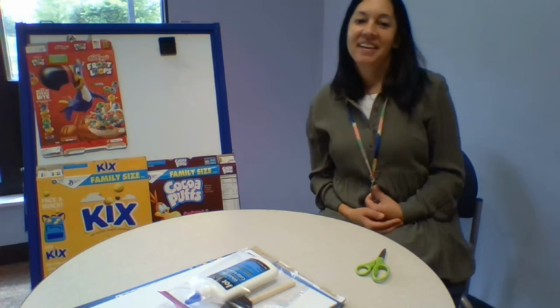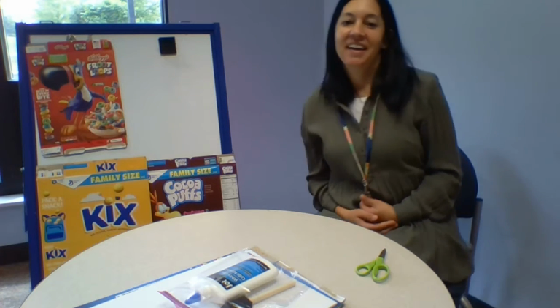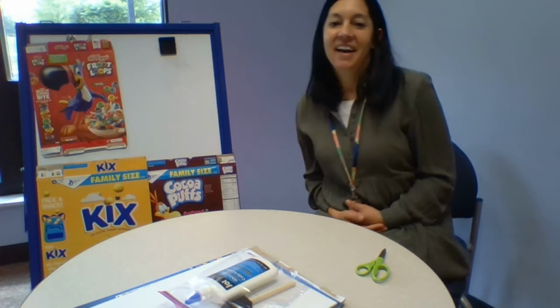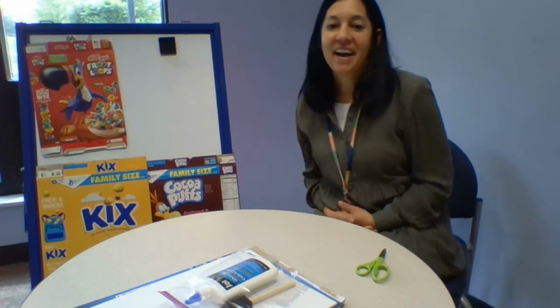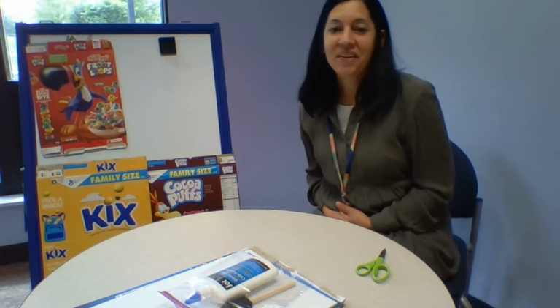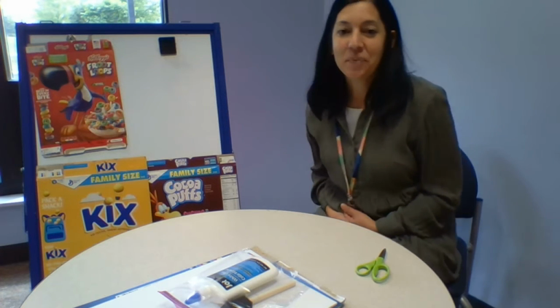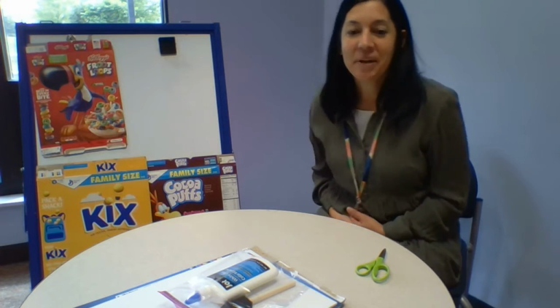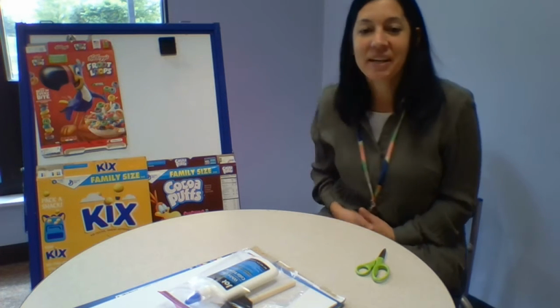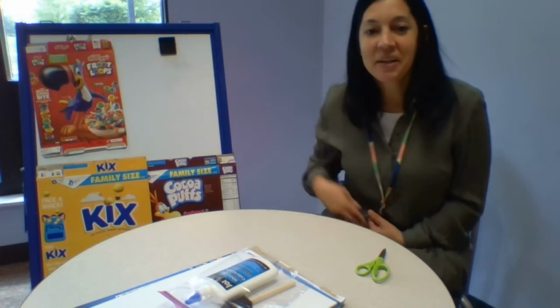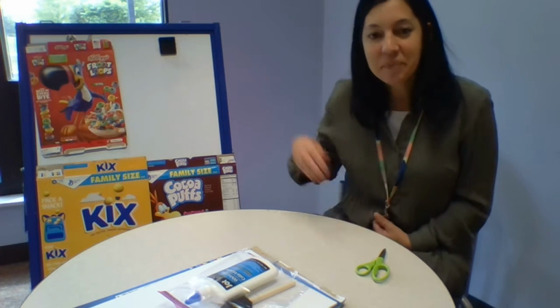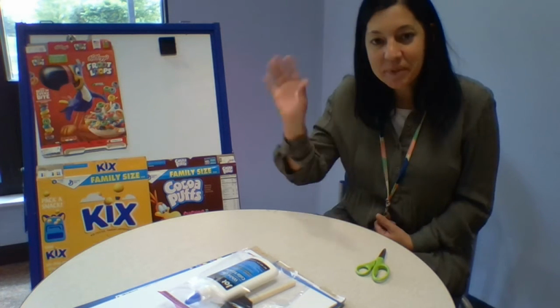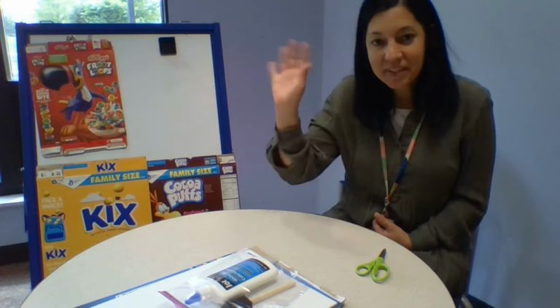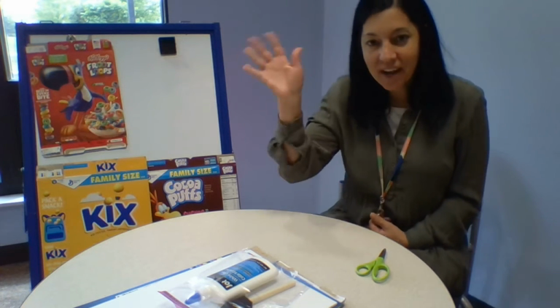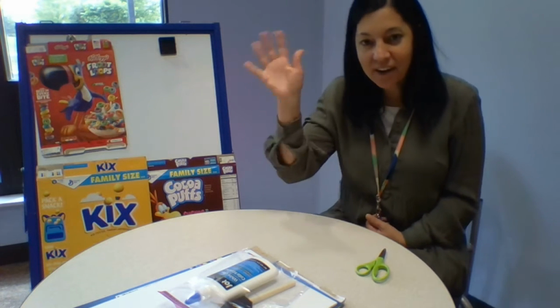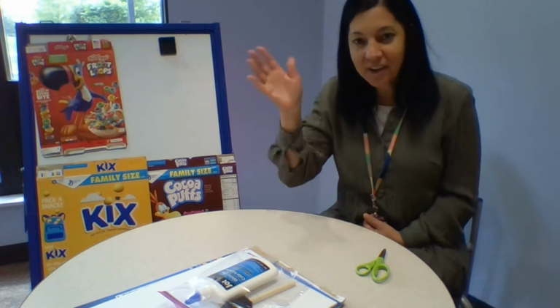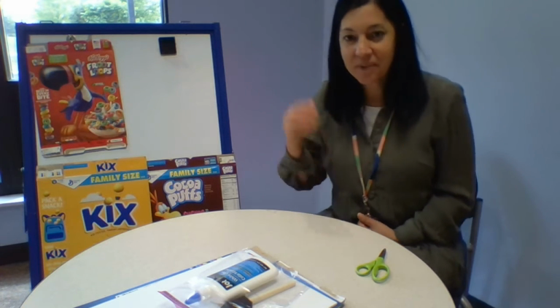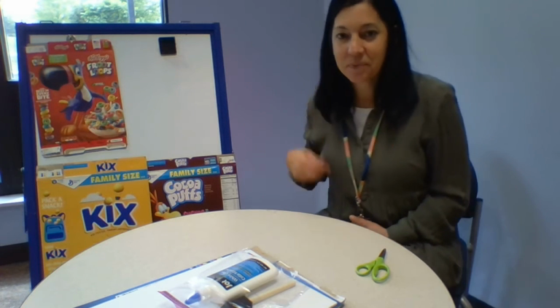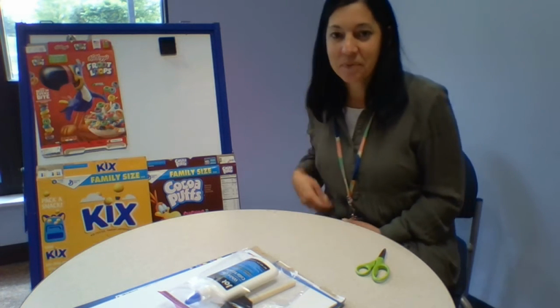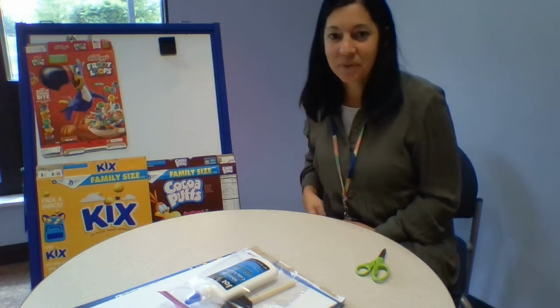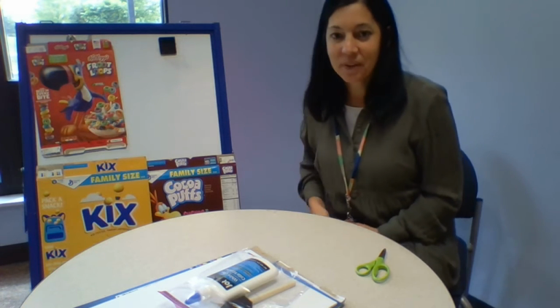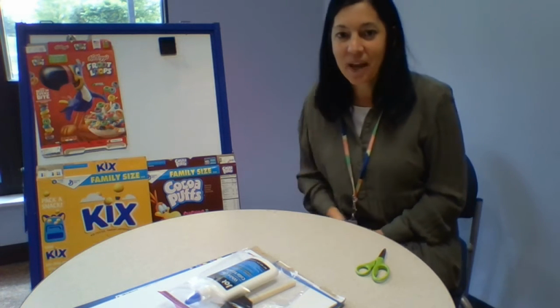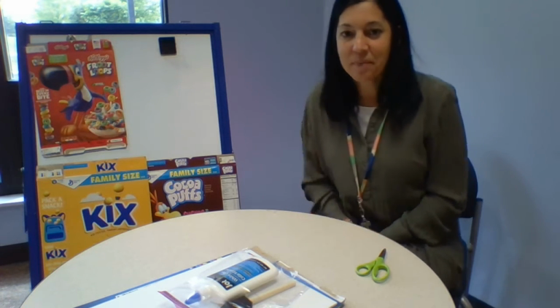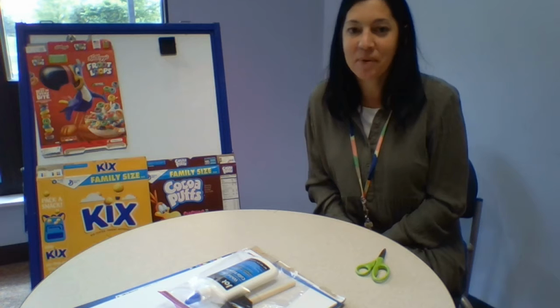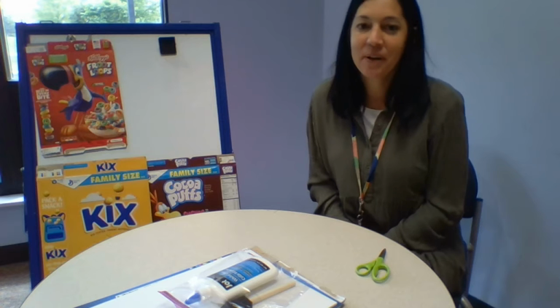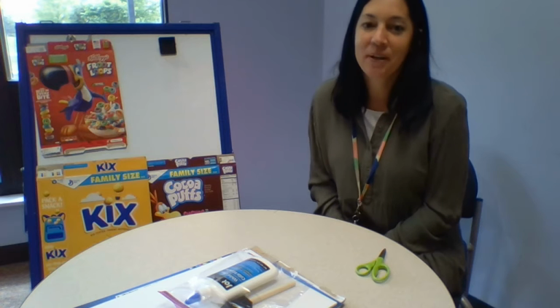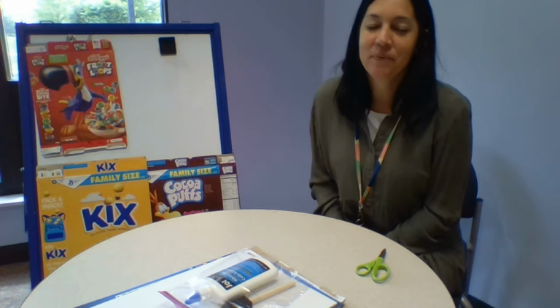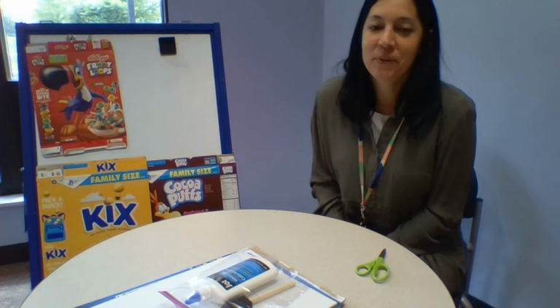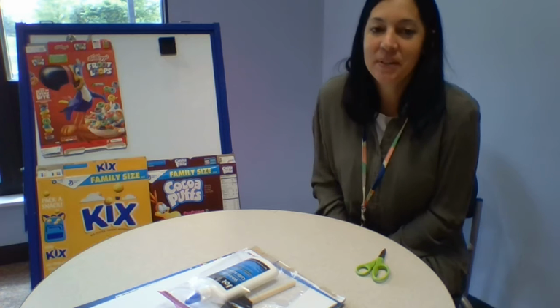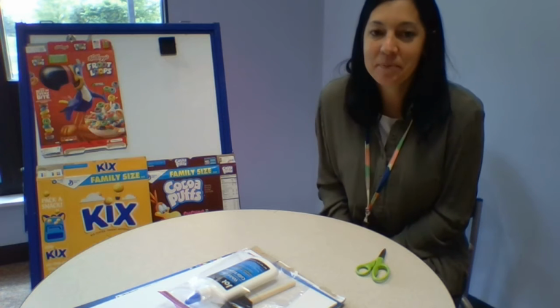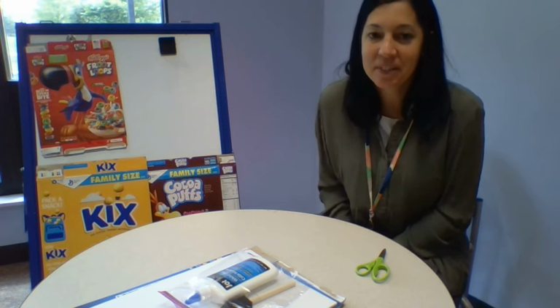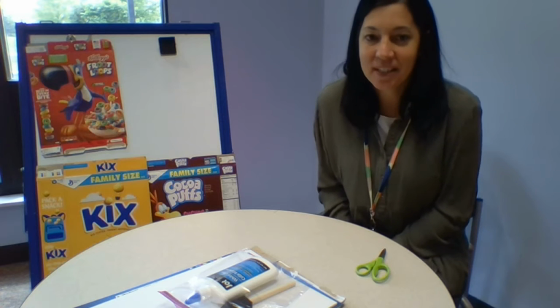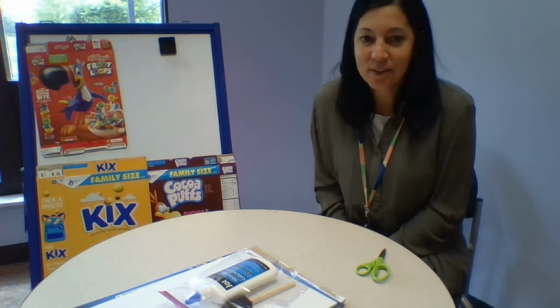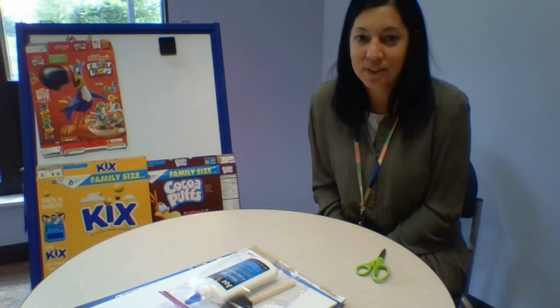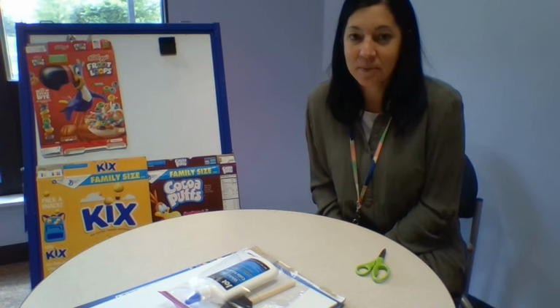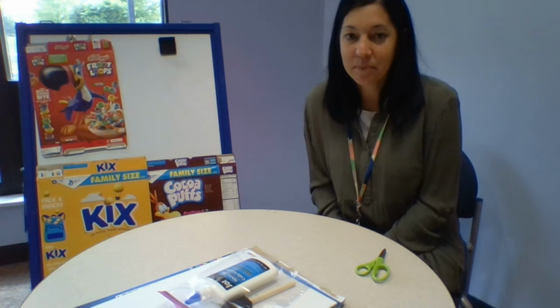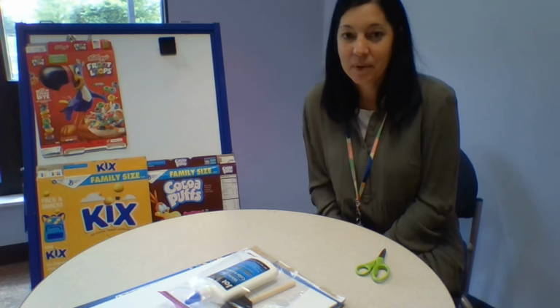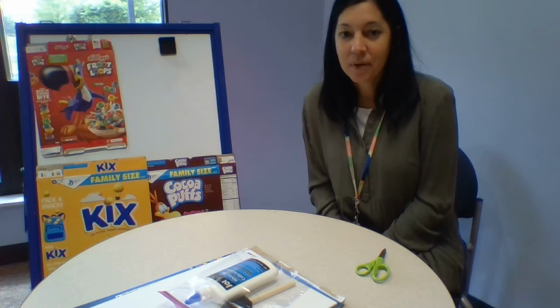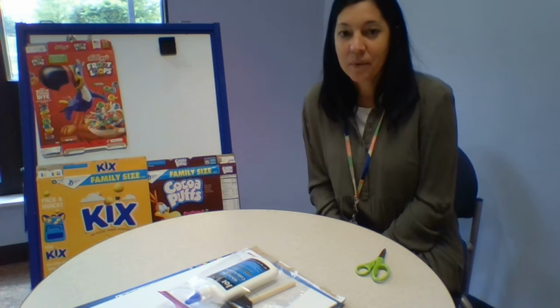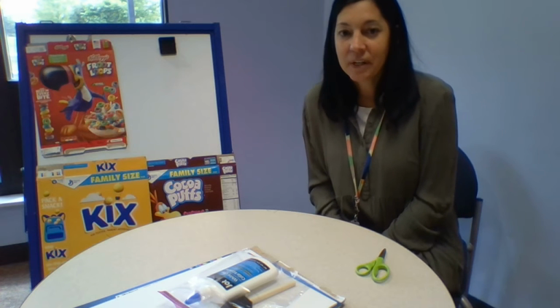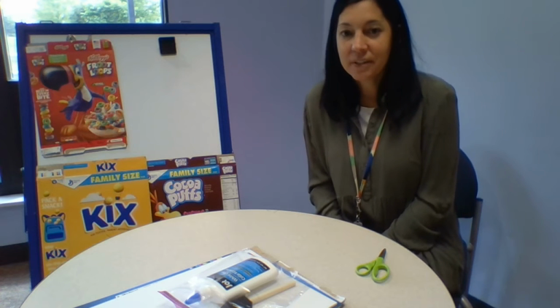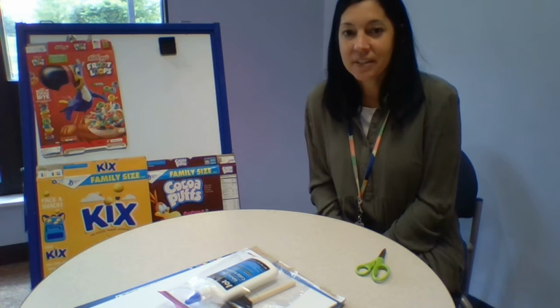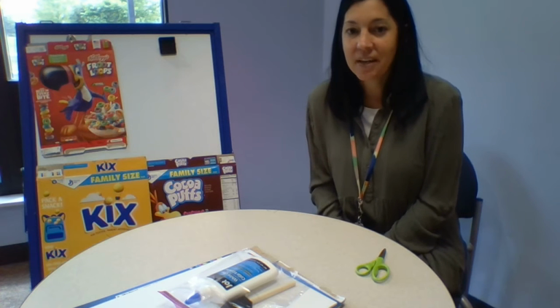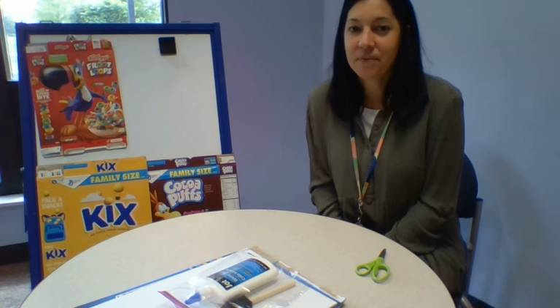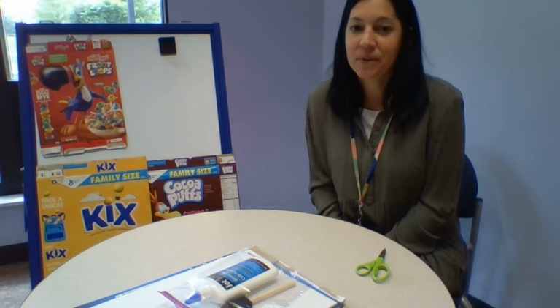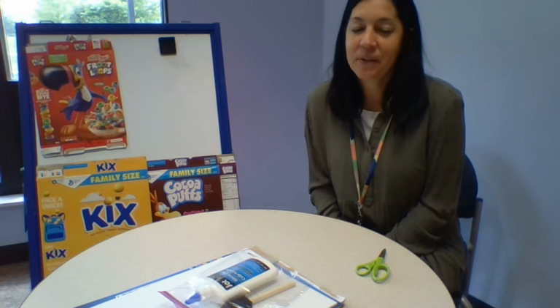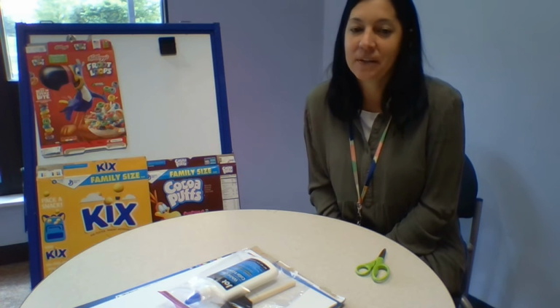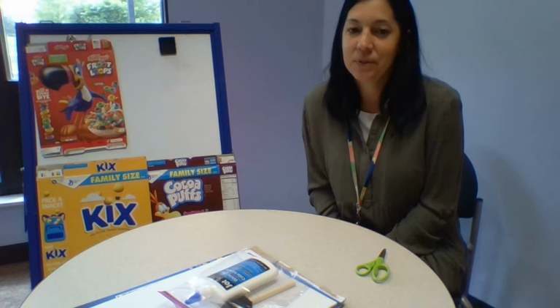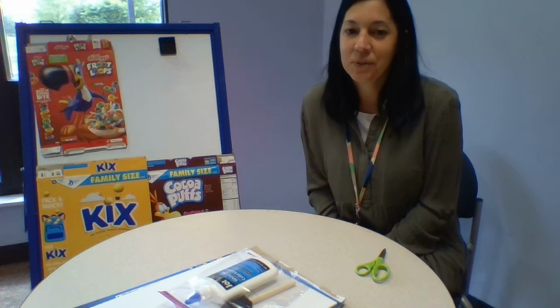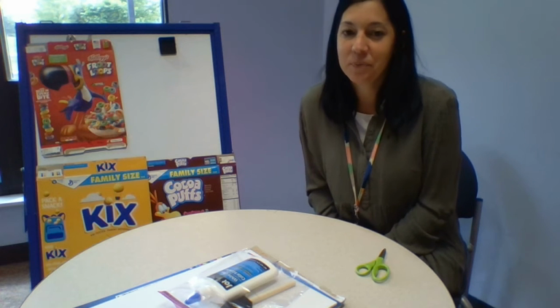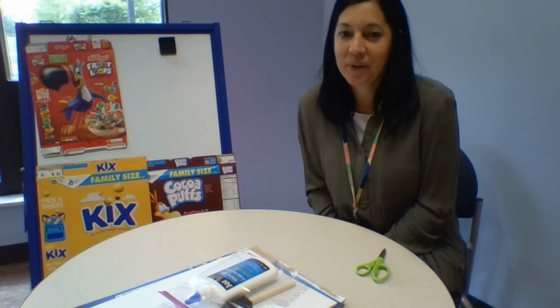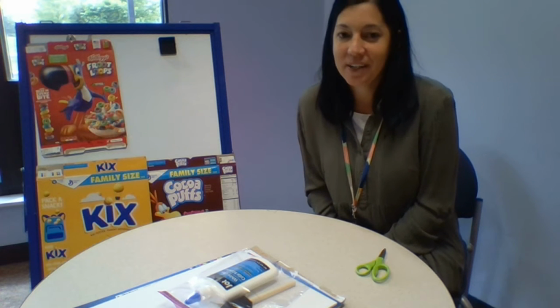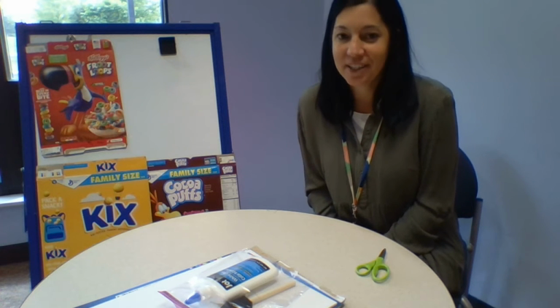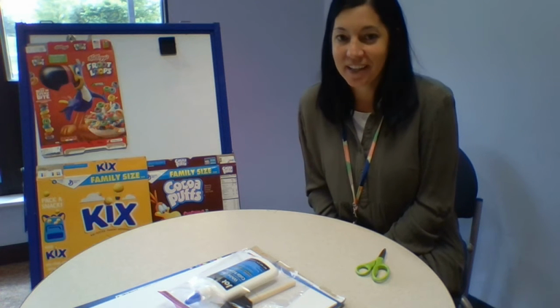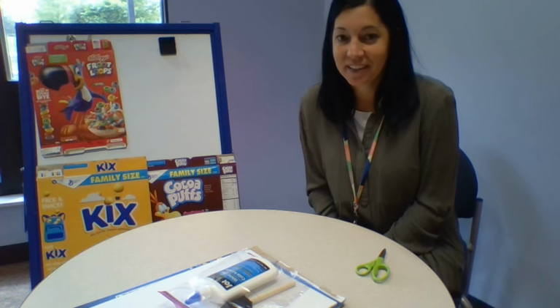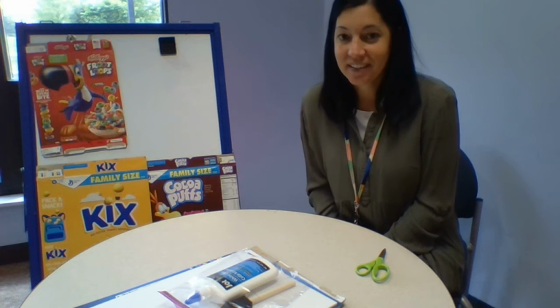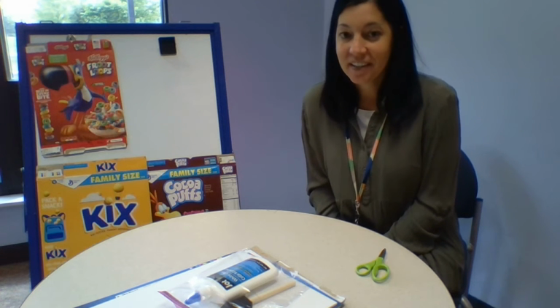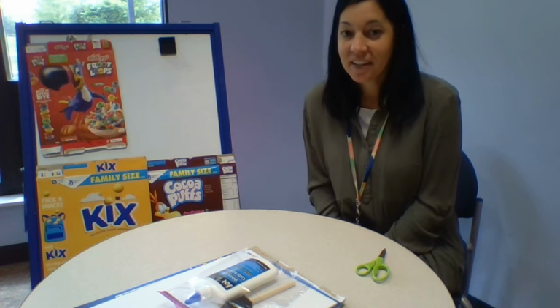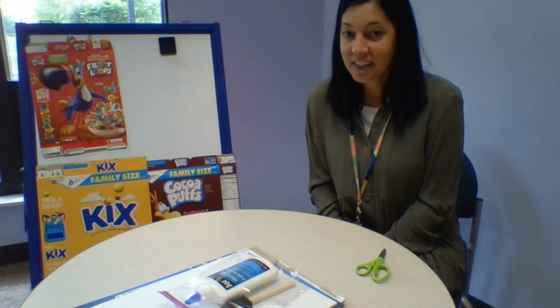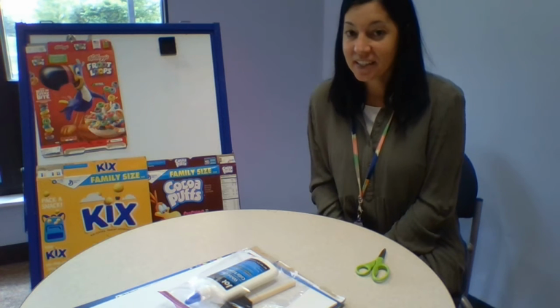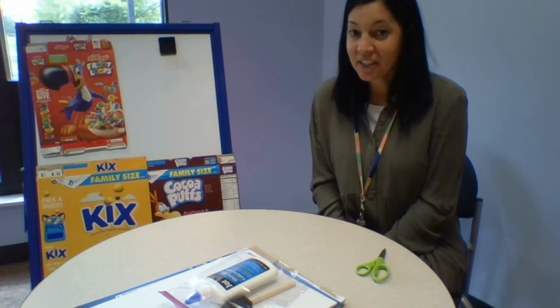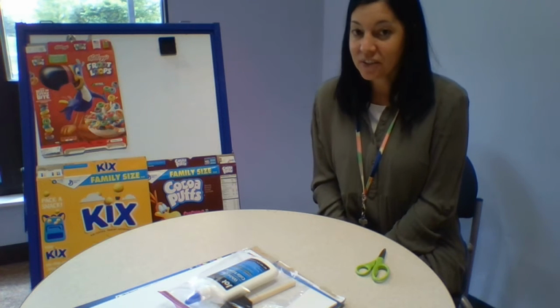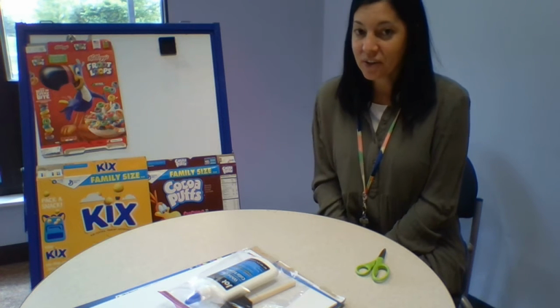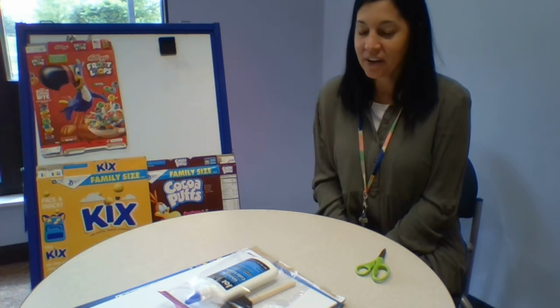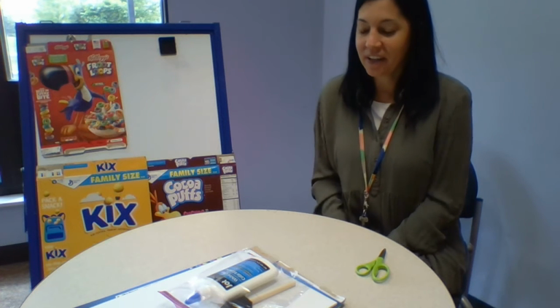Hi everybody, Ms. Tower here from the Free Library of Northampton Township. We're here today for a Crafter Nude project. Let's get started.